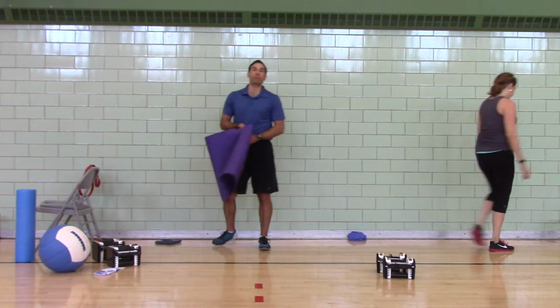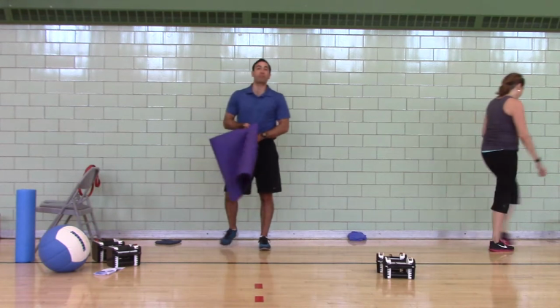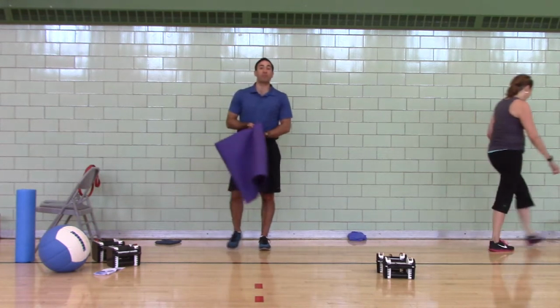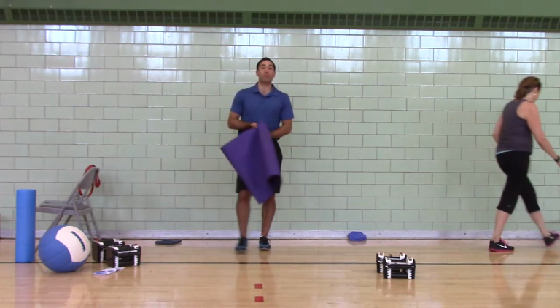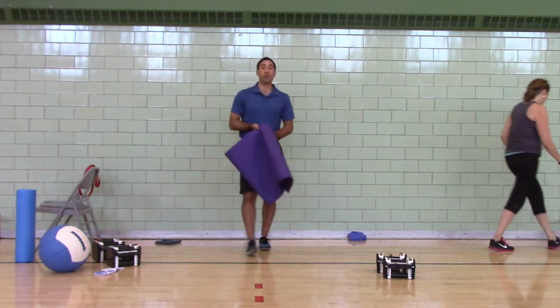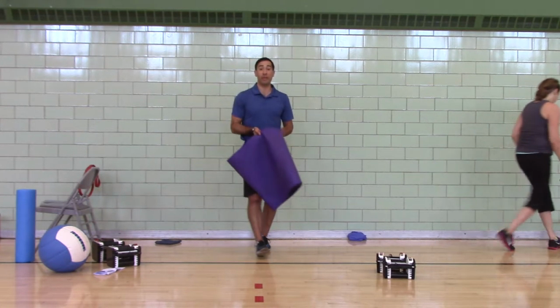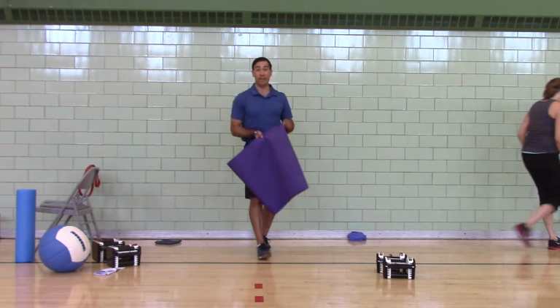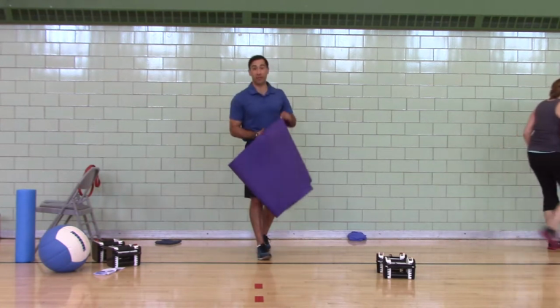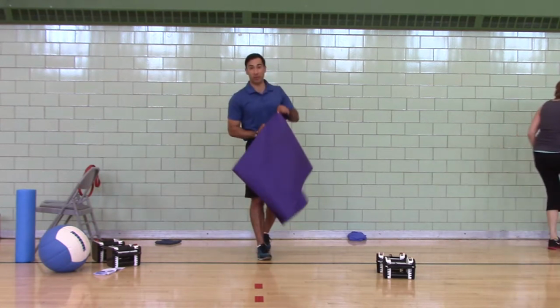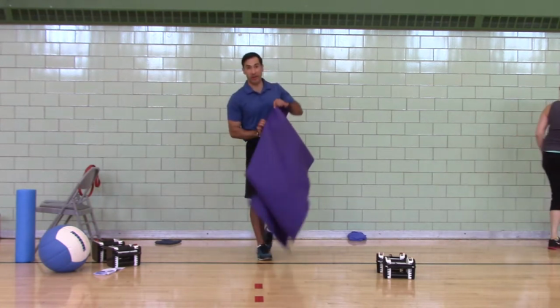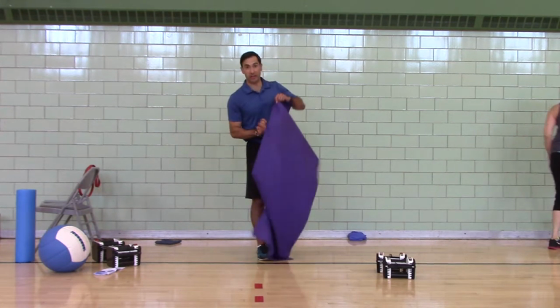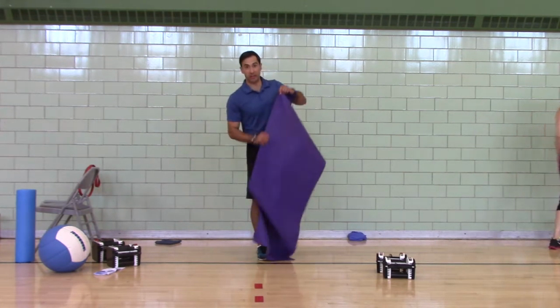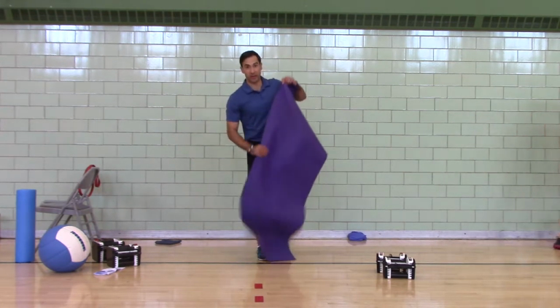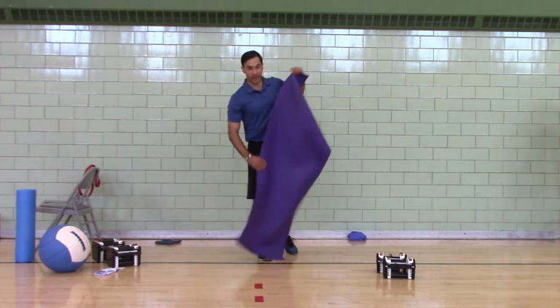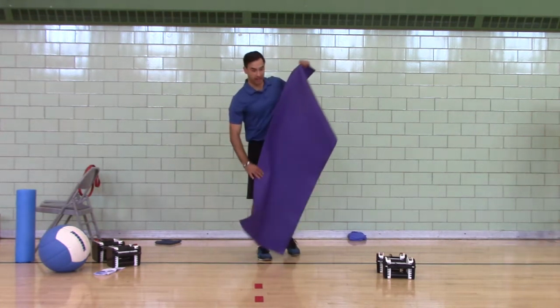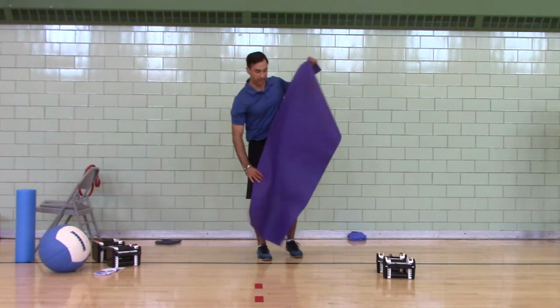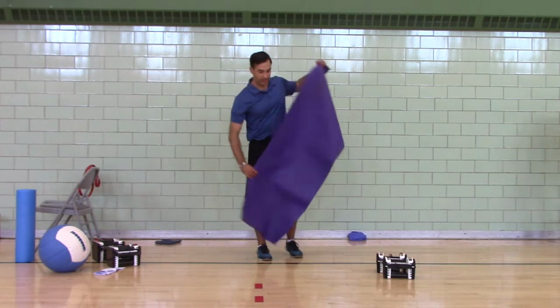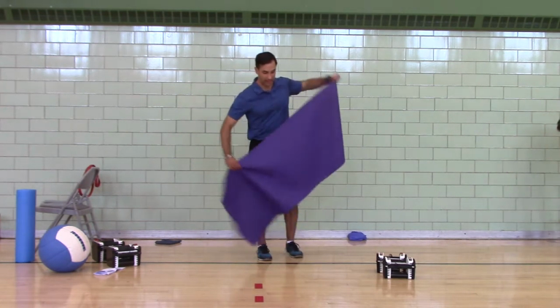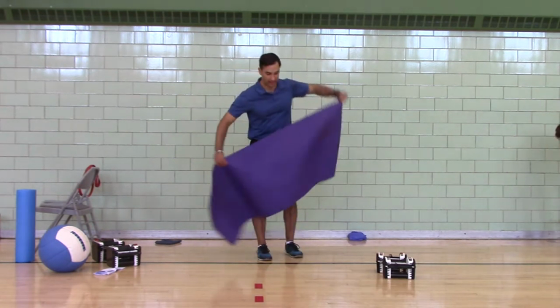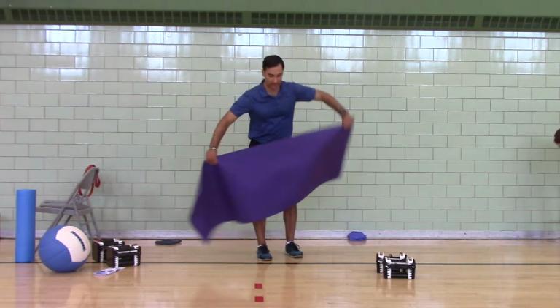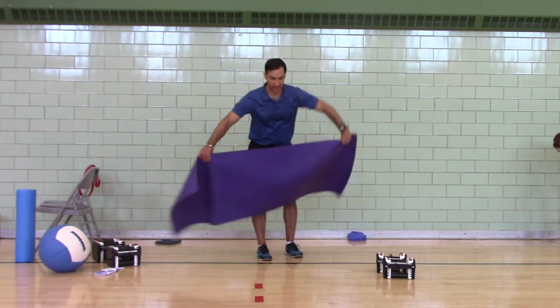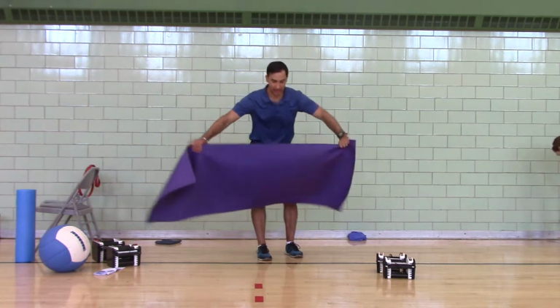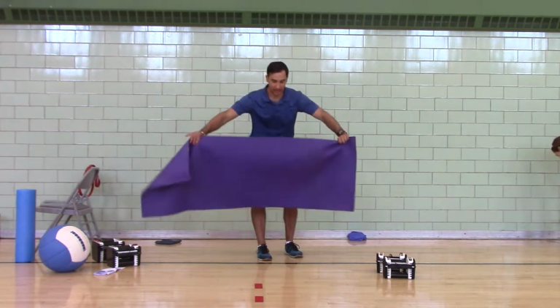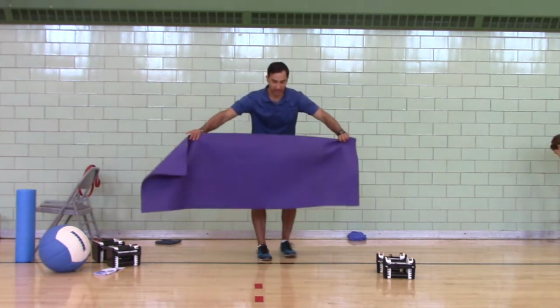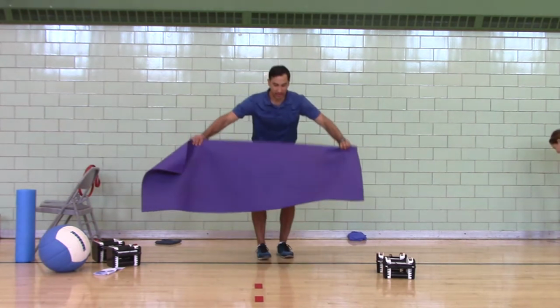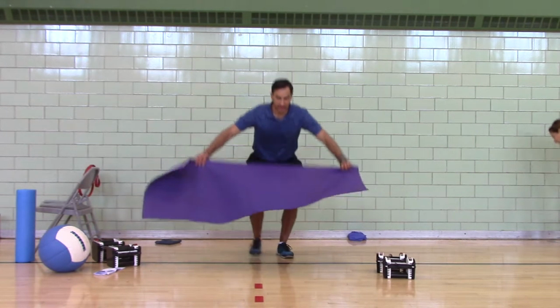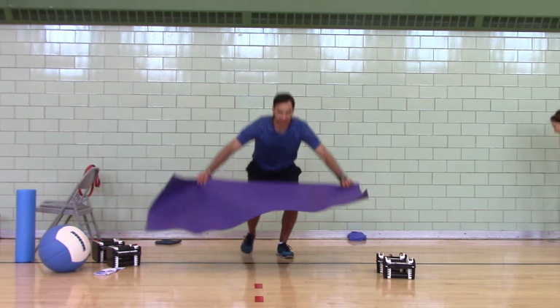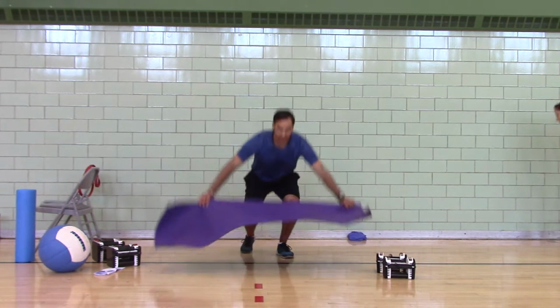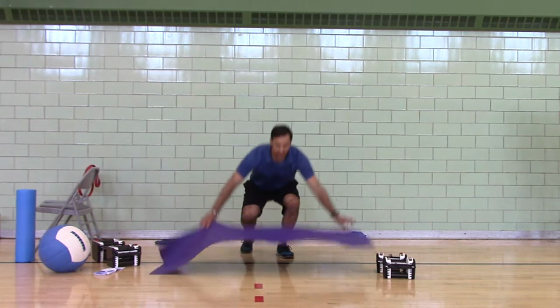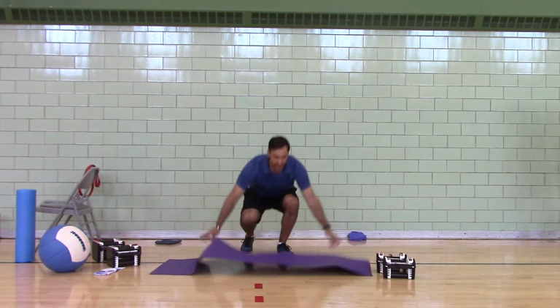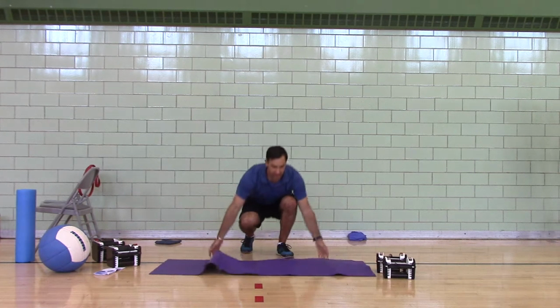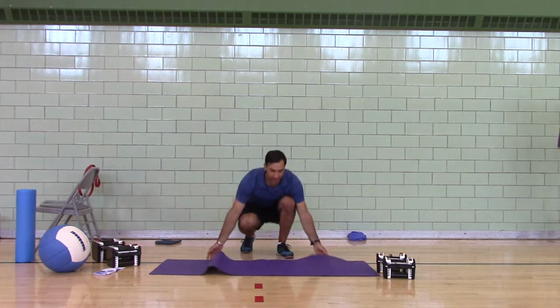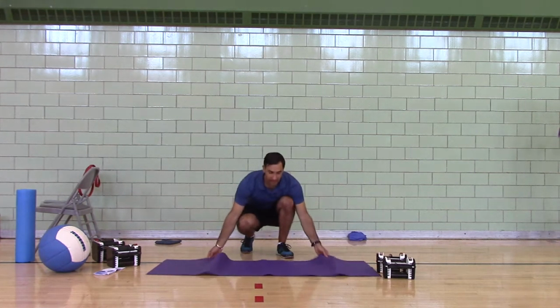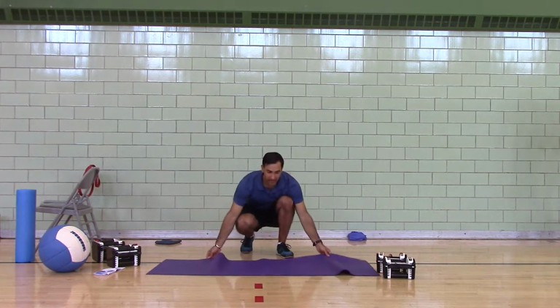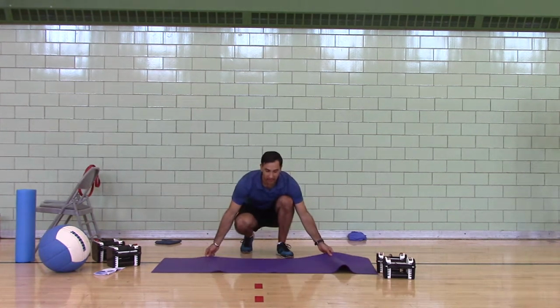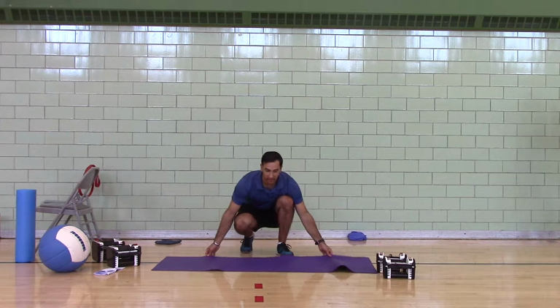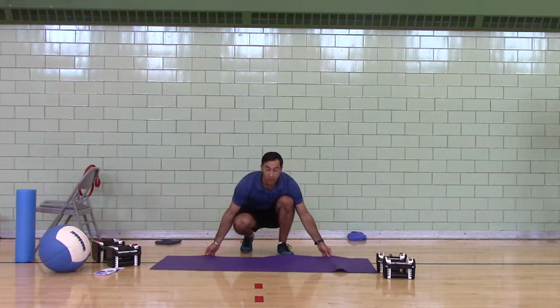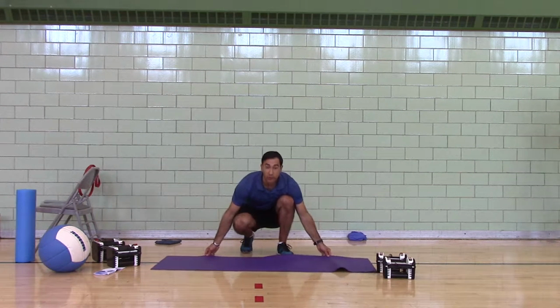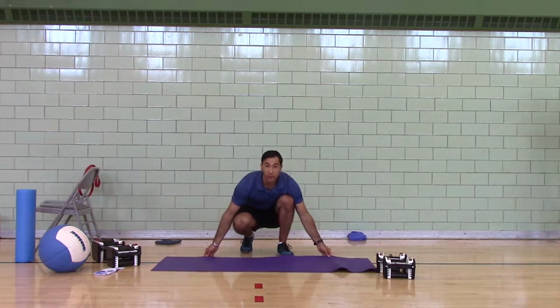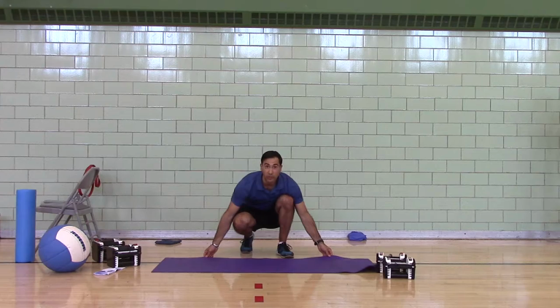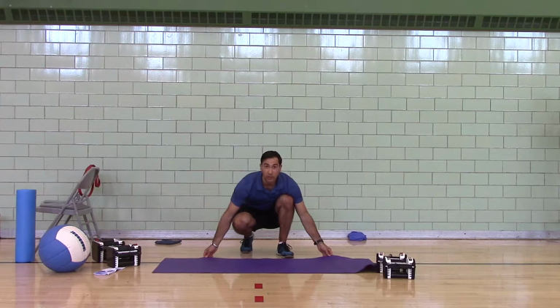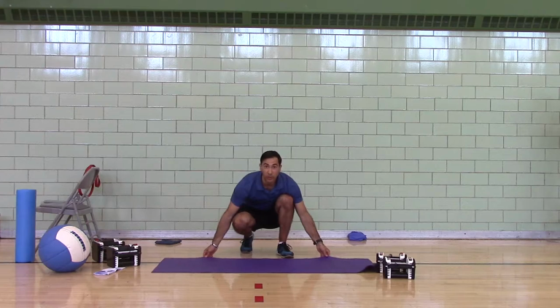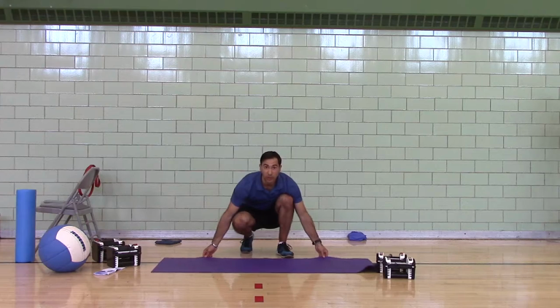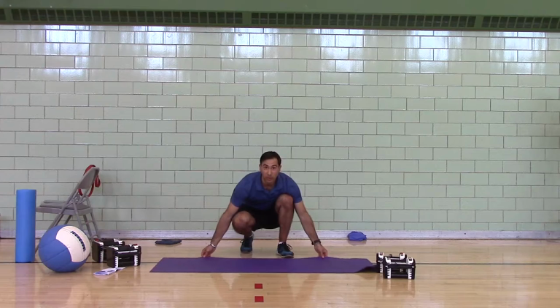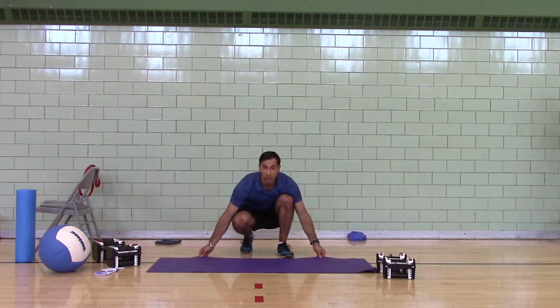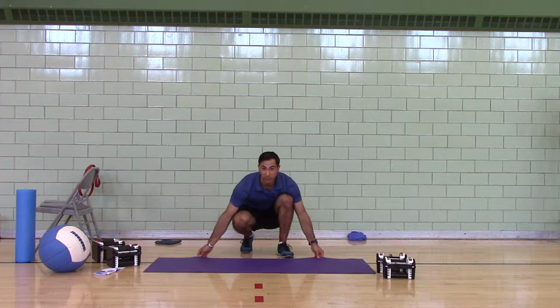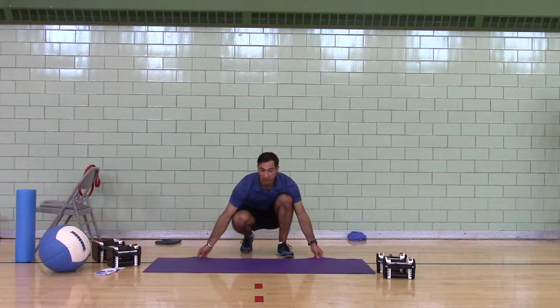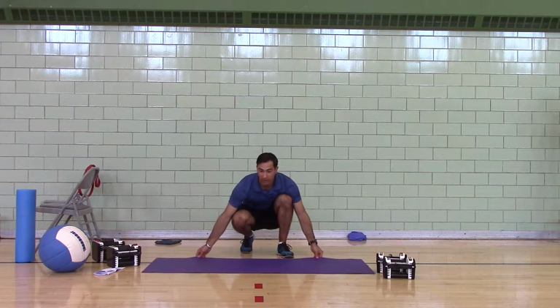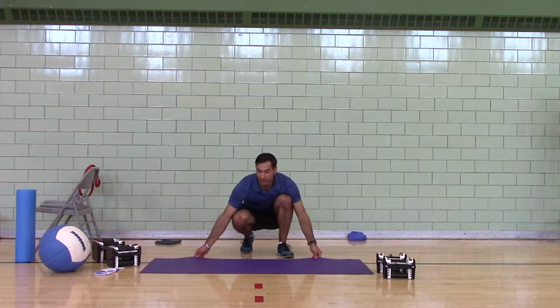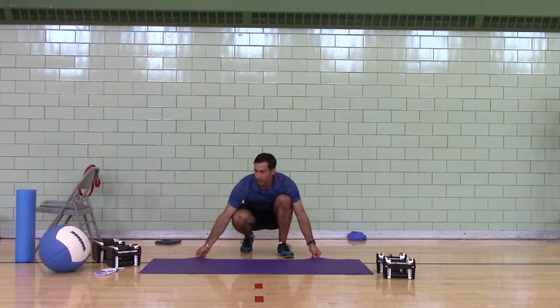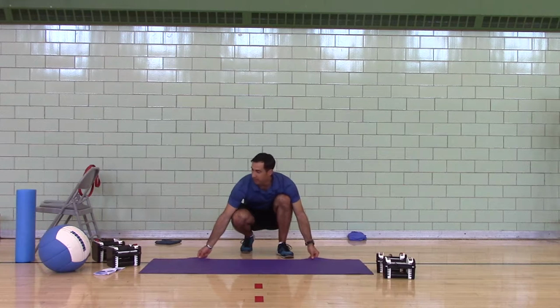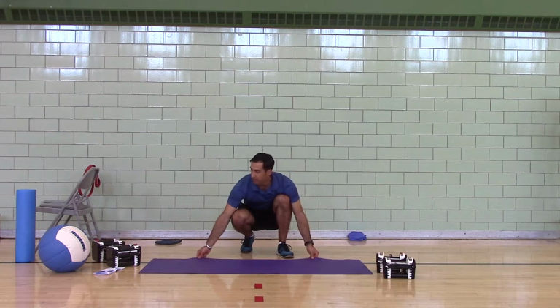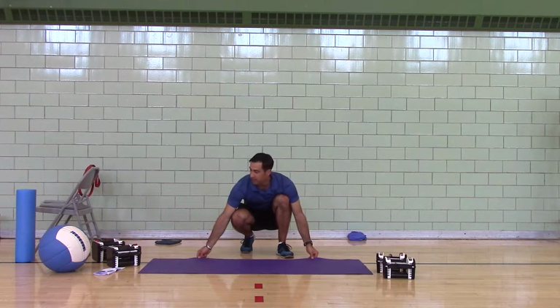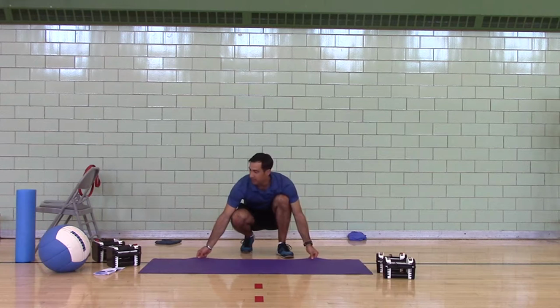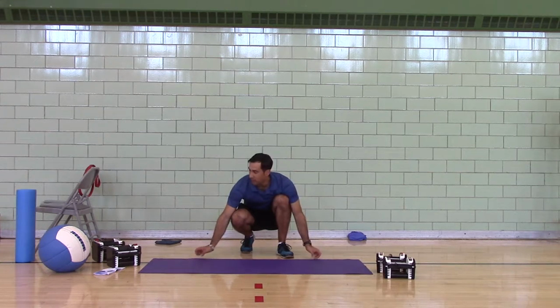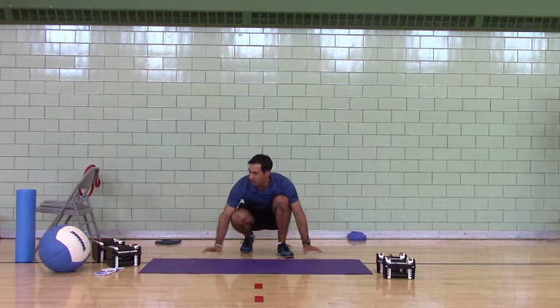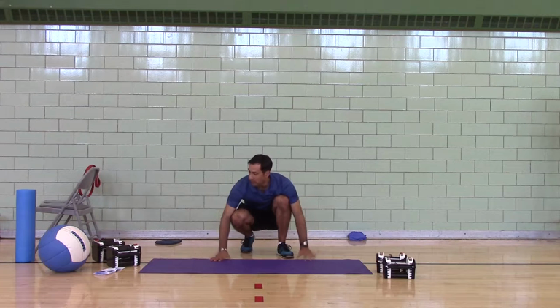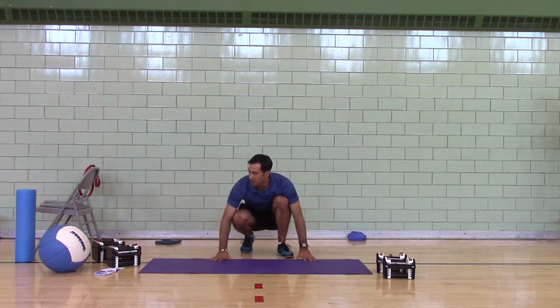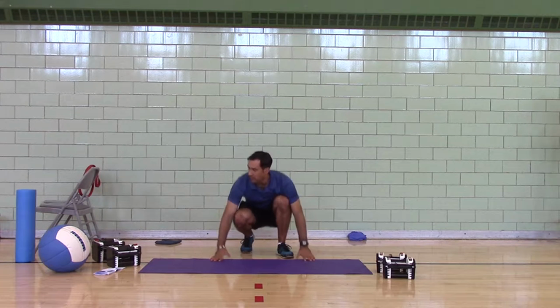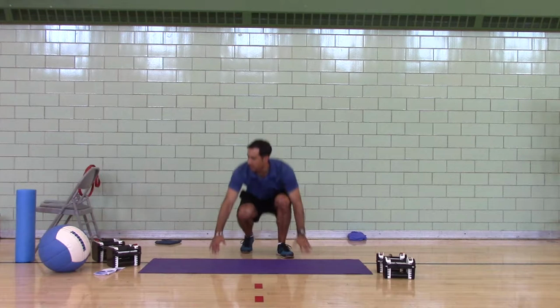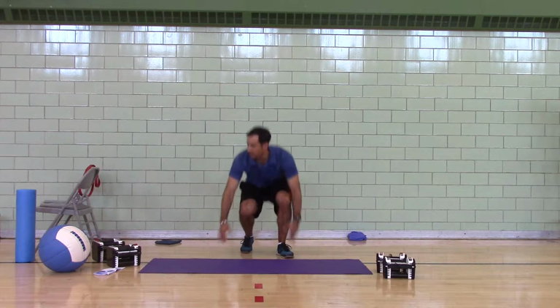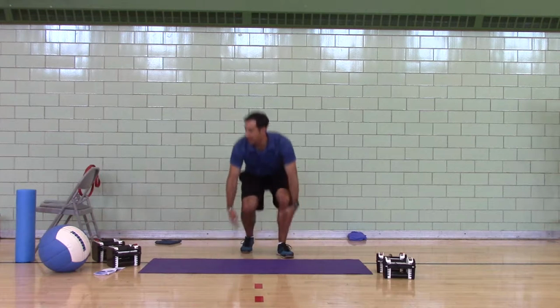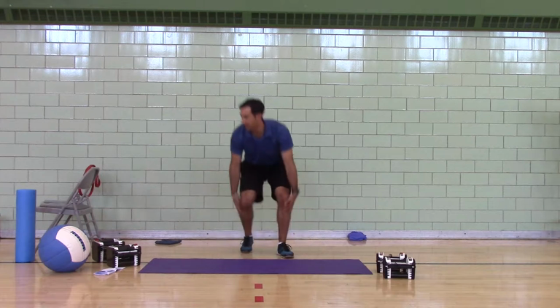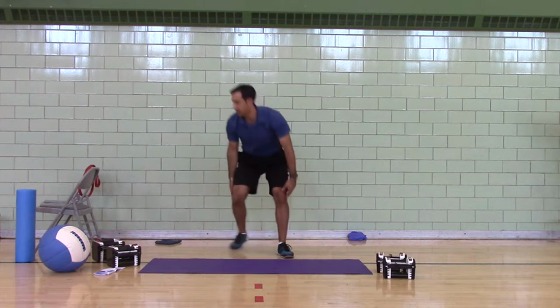Now we've got the strength circuit. Those were just warm-ups for this part coming up next.